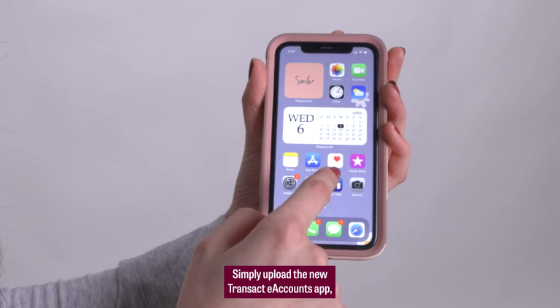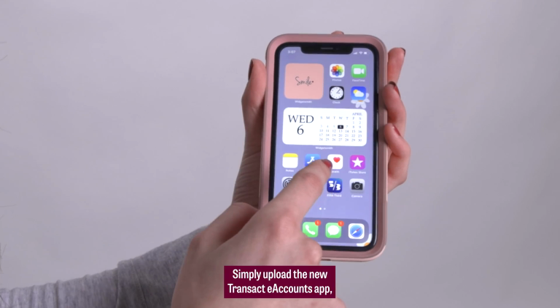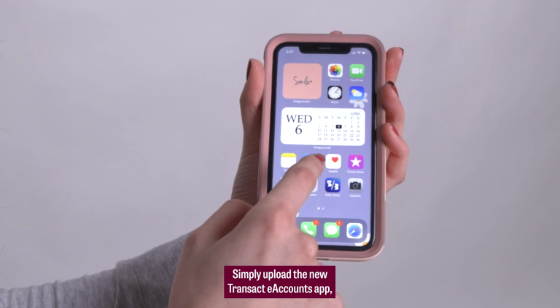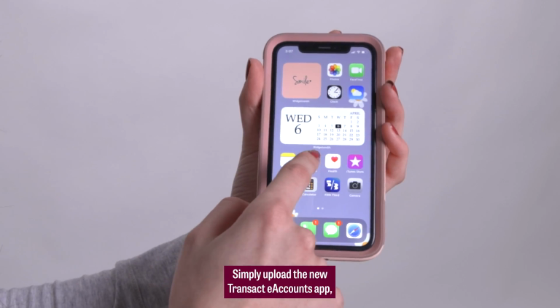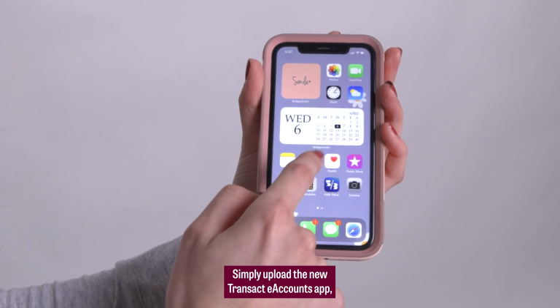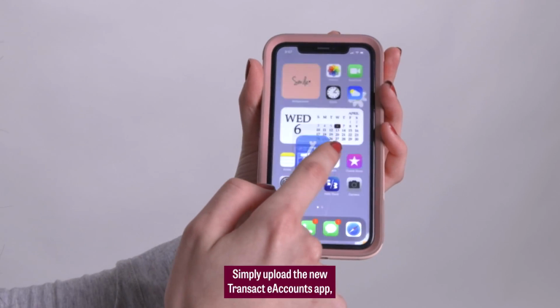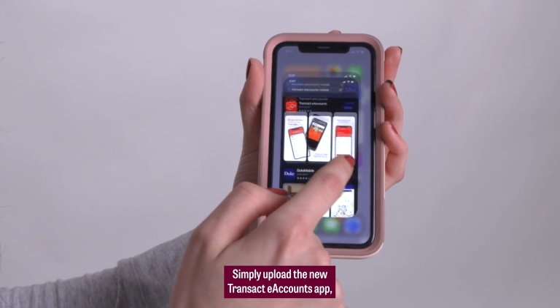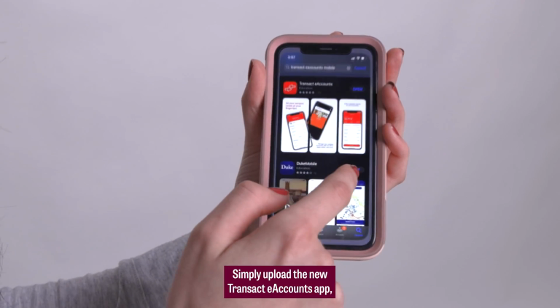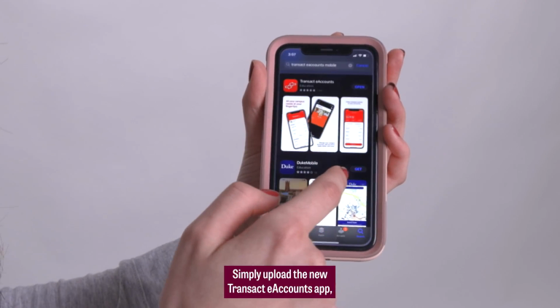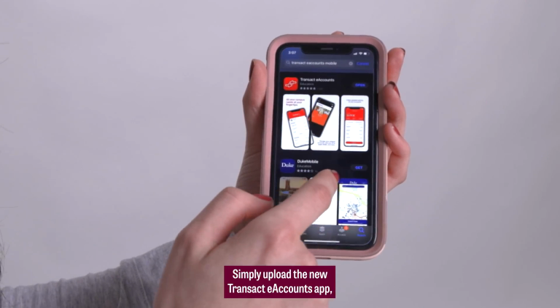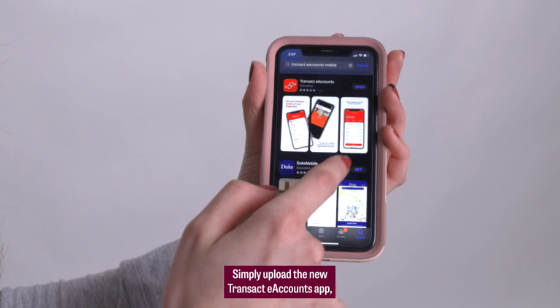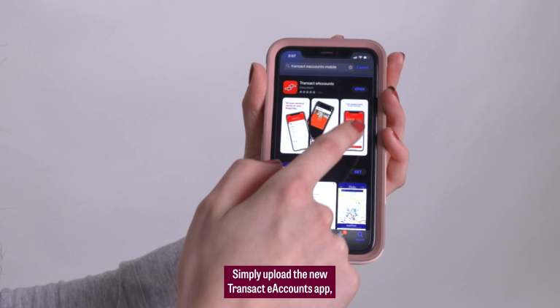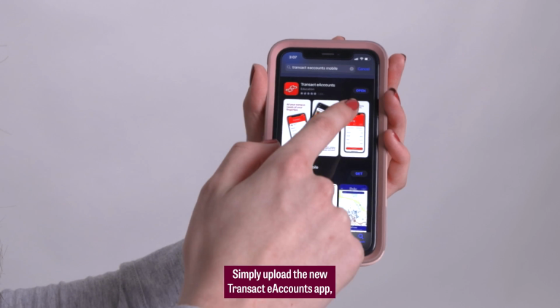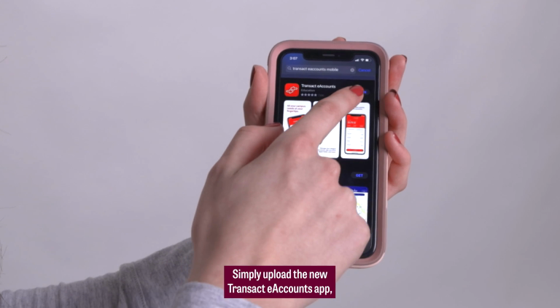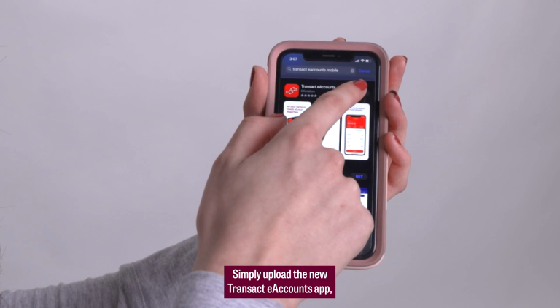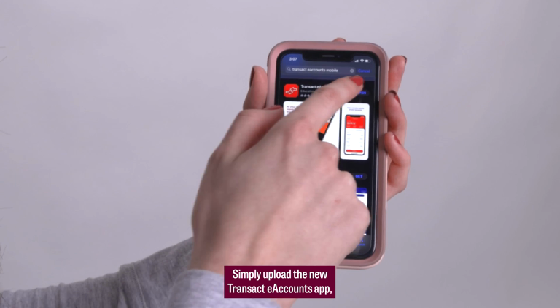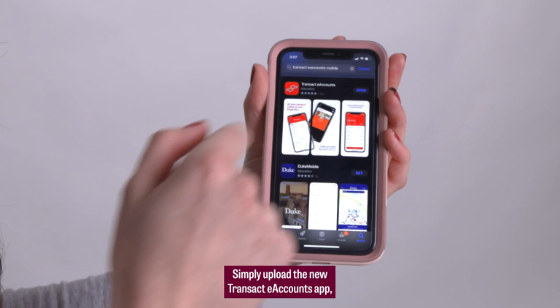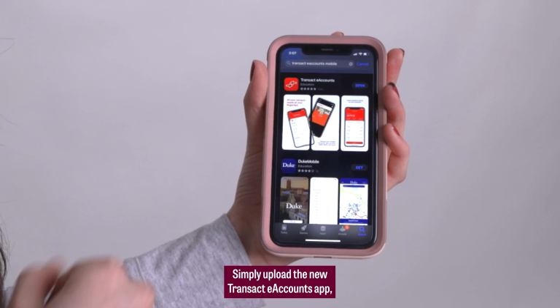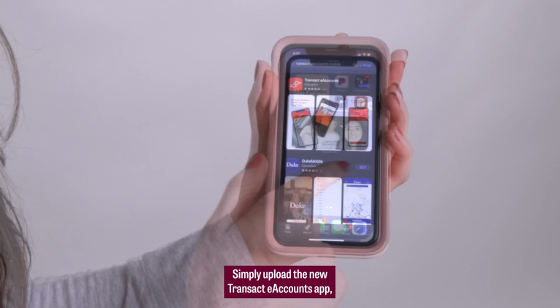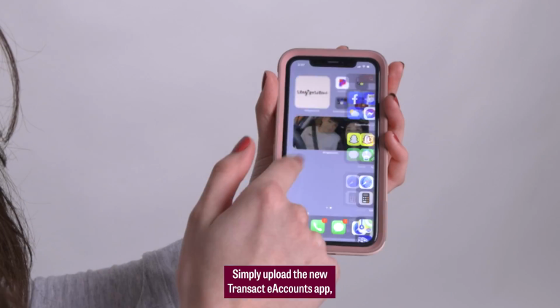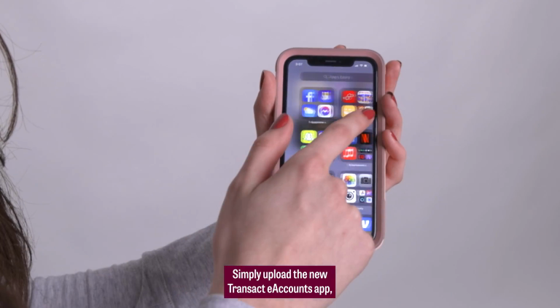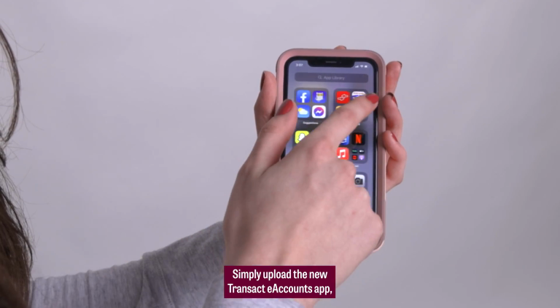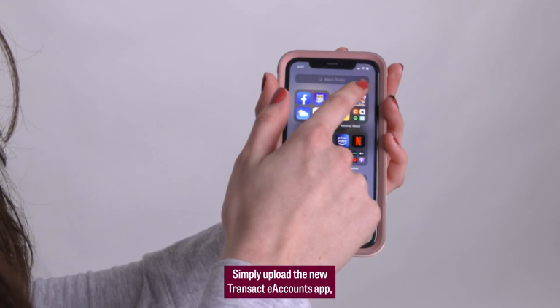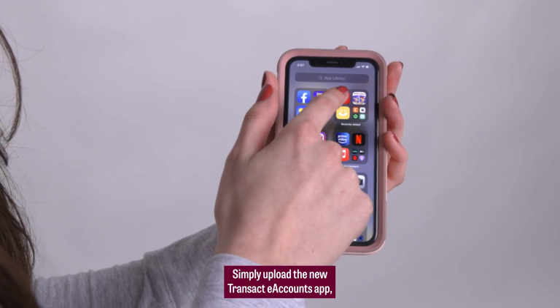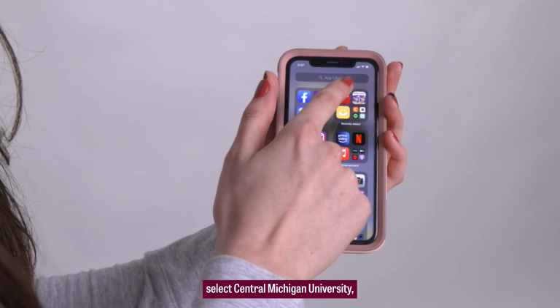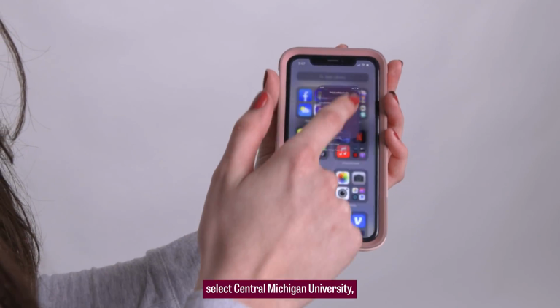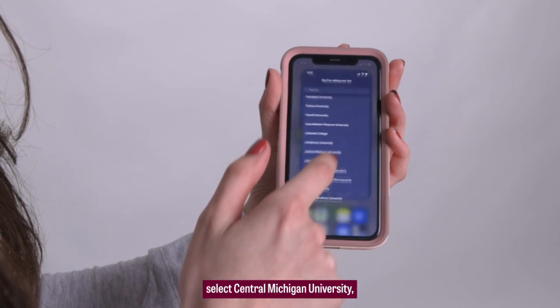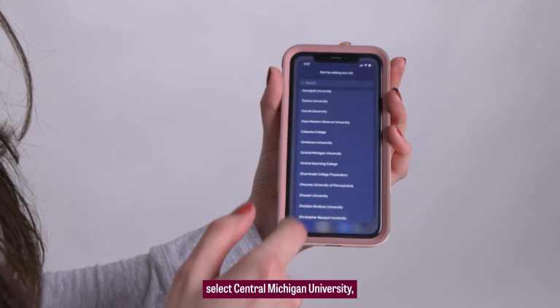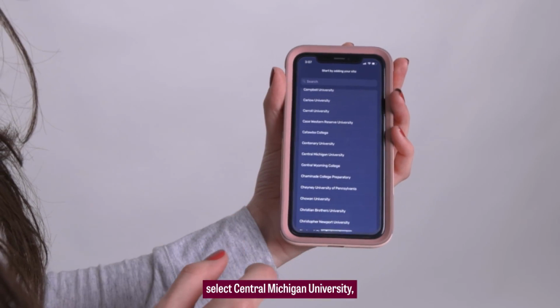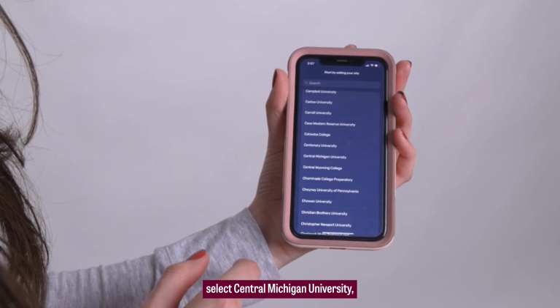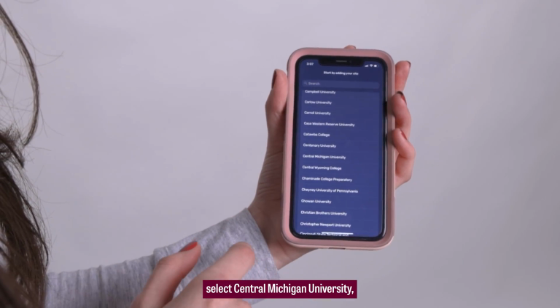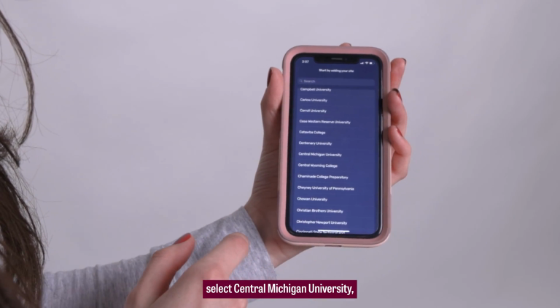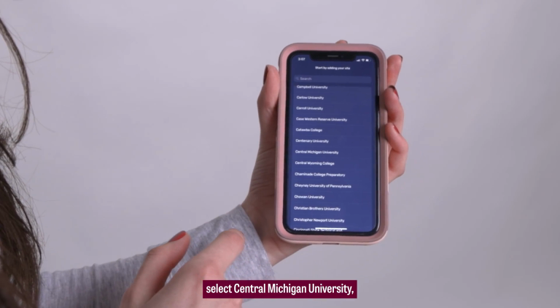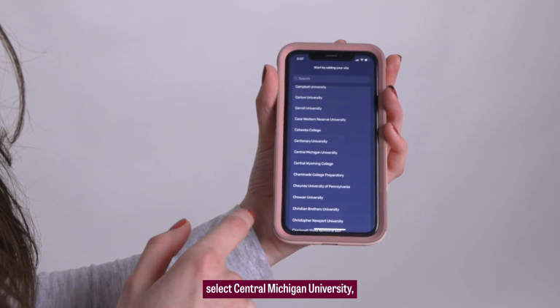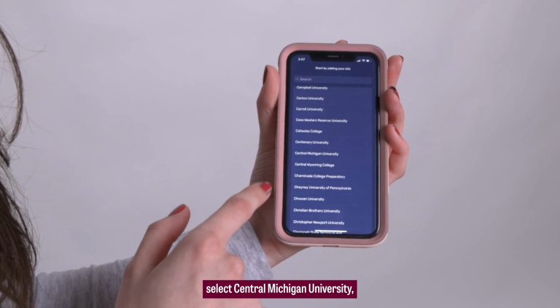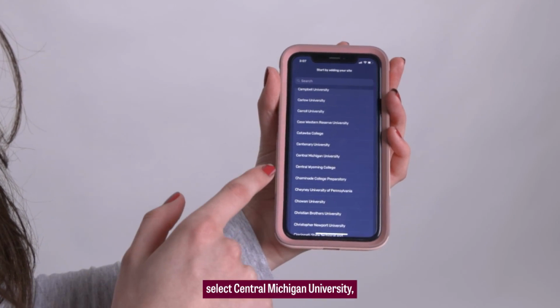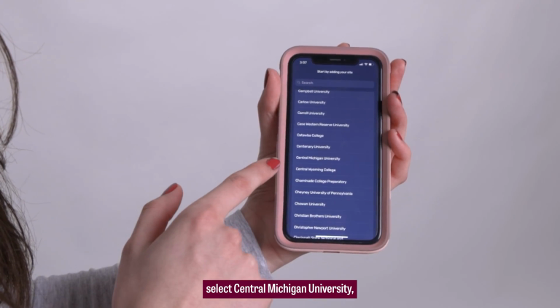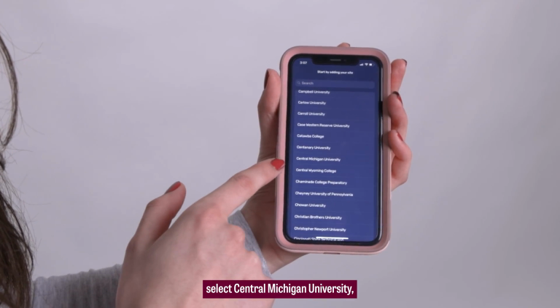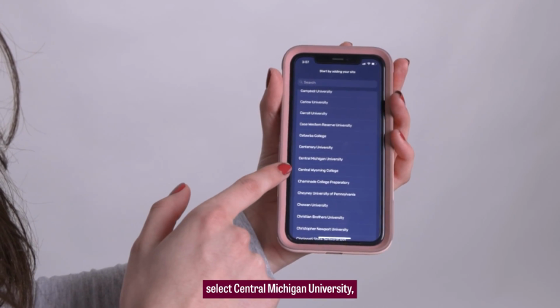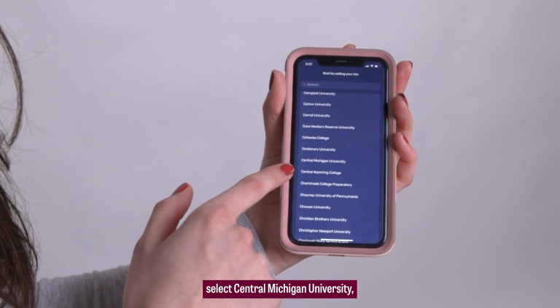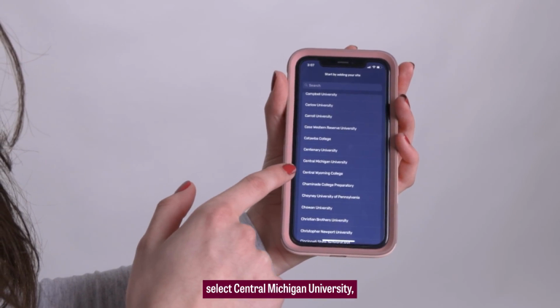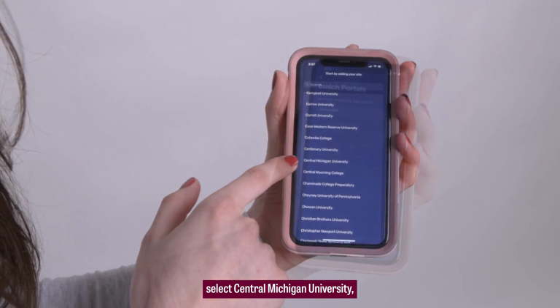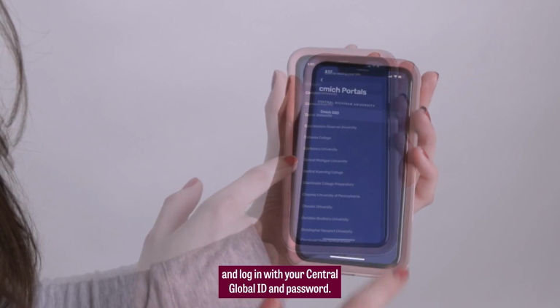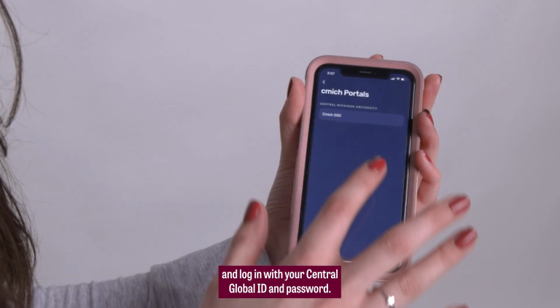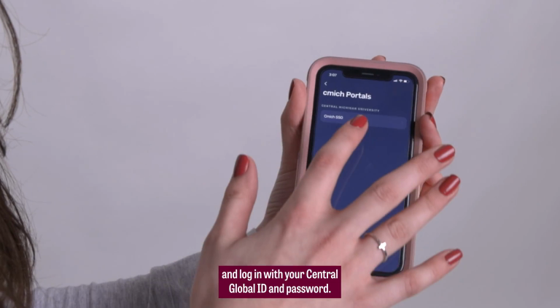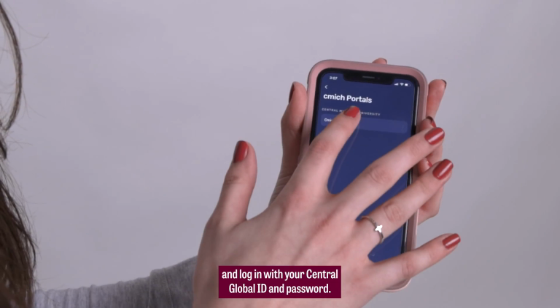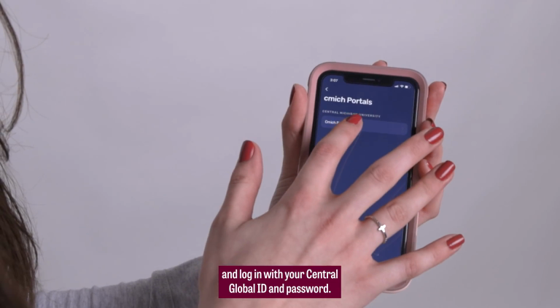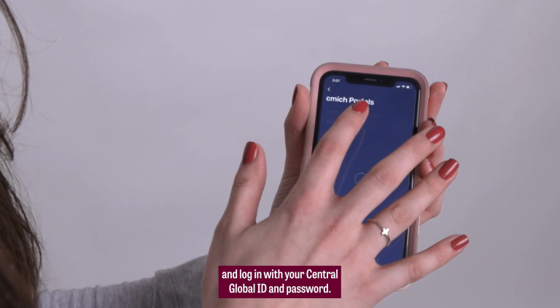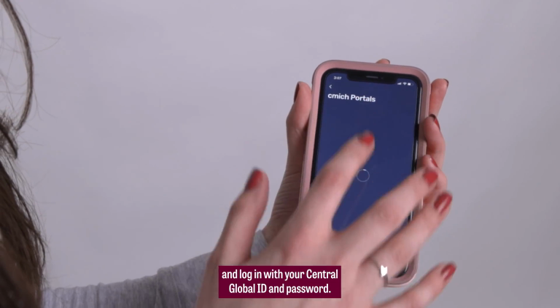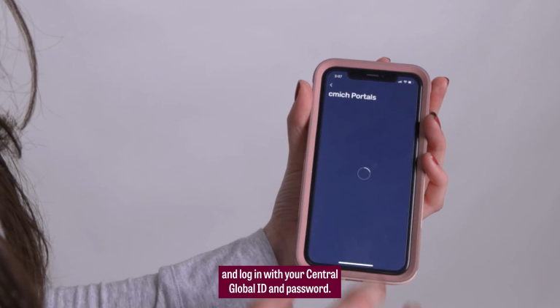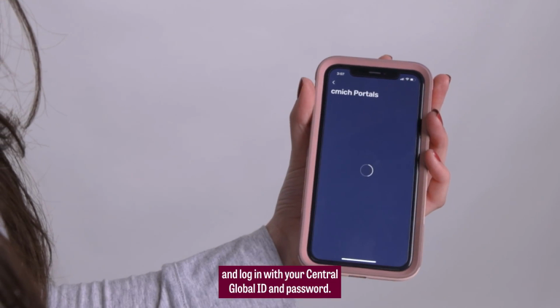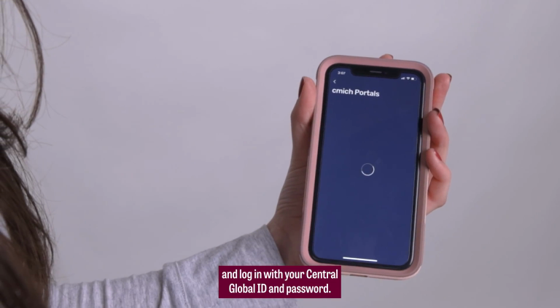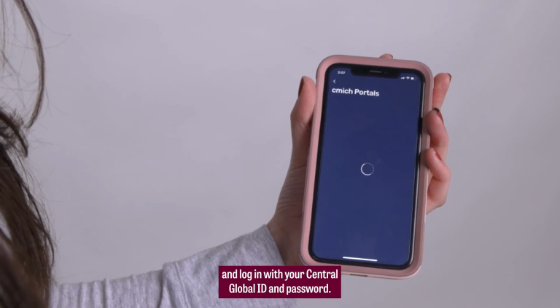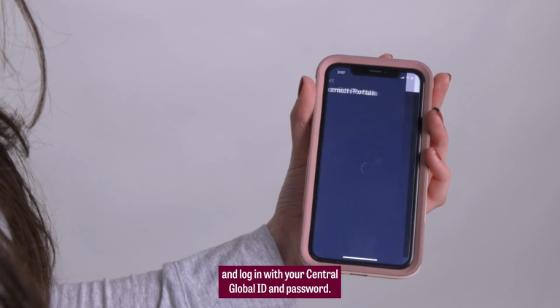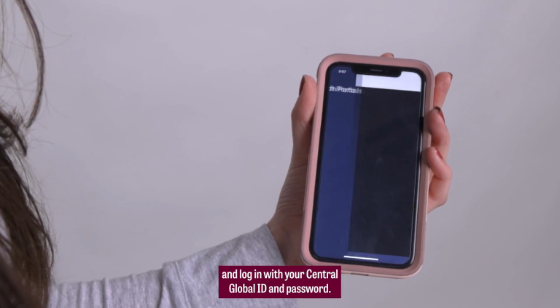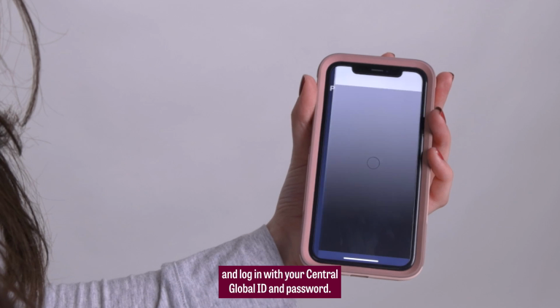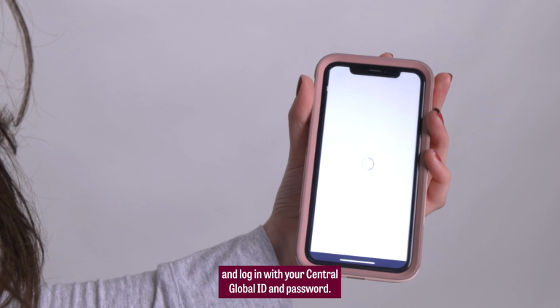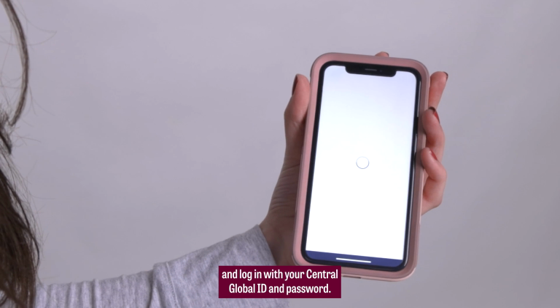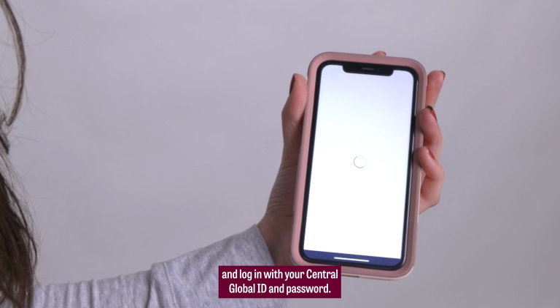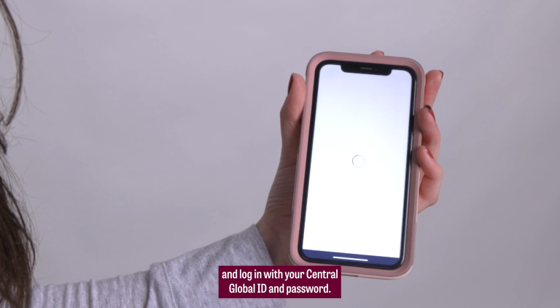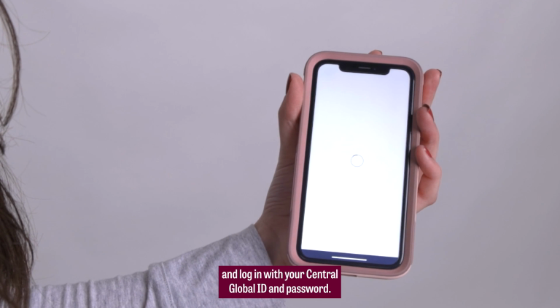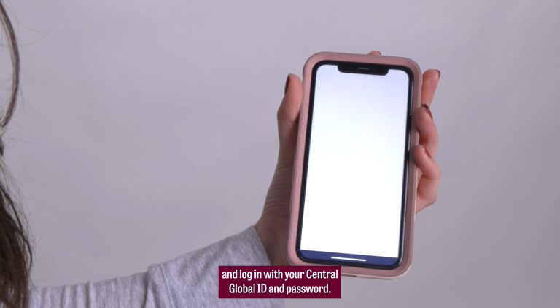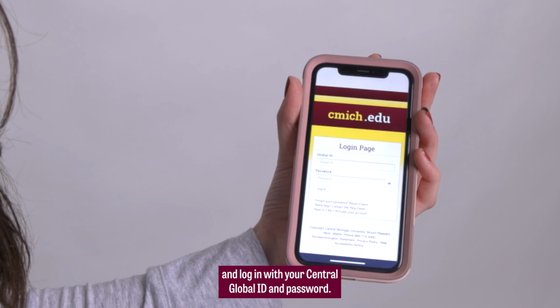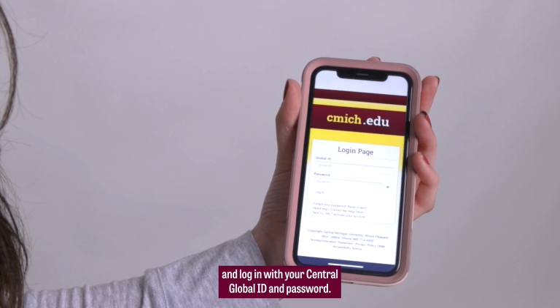Simply download the new Transact eAccounts app, select Central Michigan University, and log in with your Central Global ID and password.